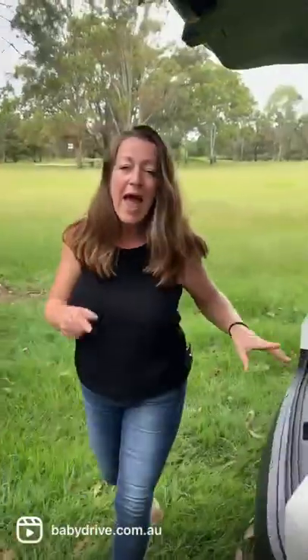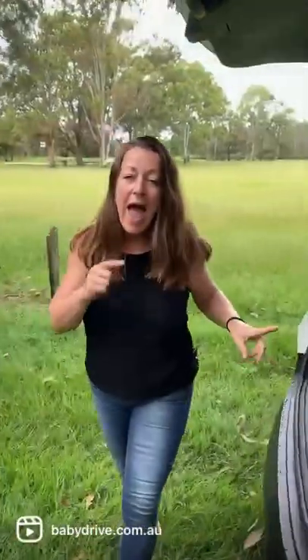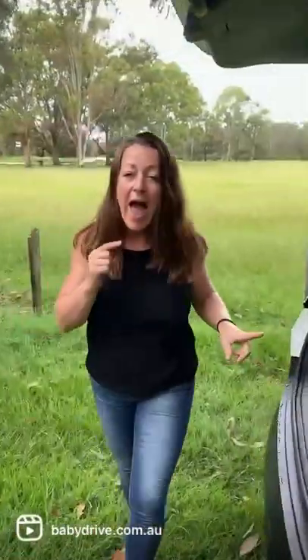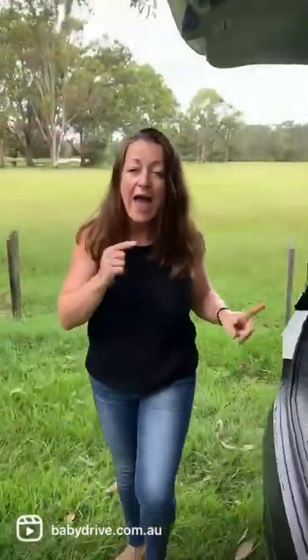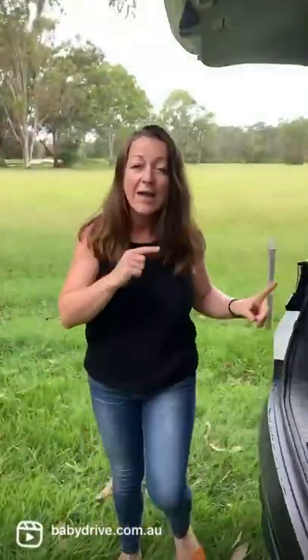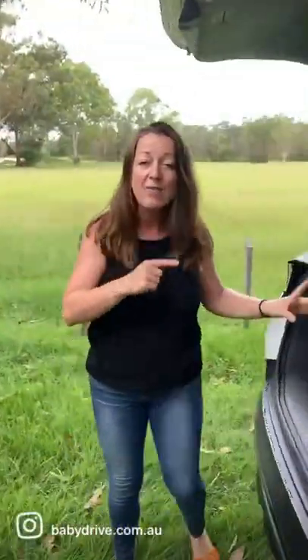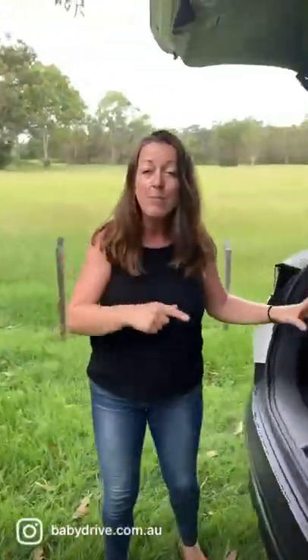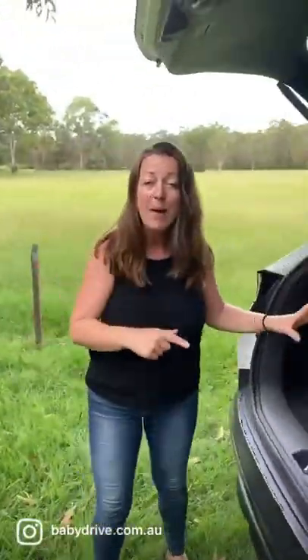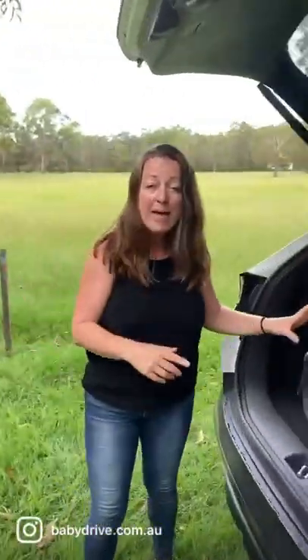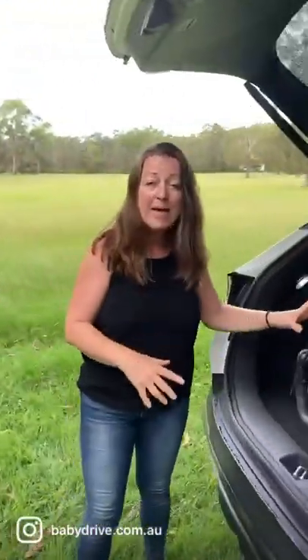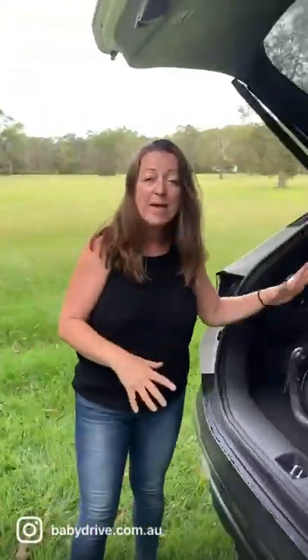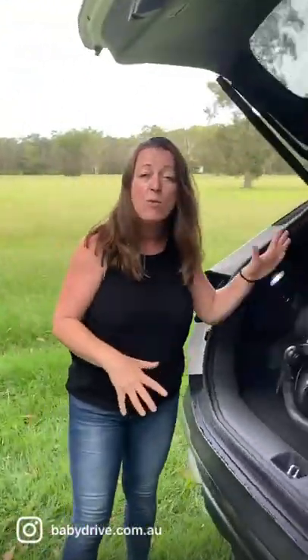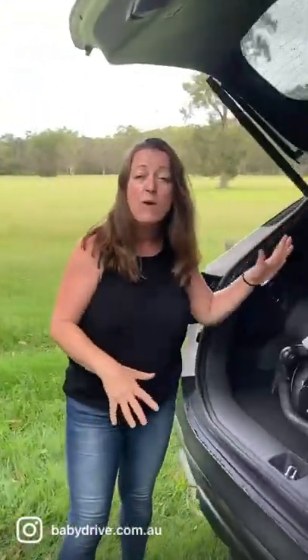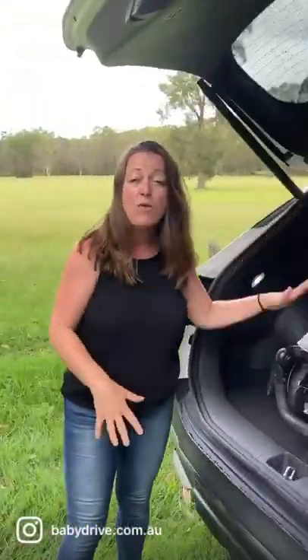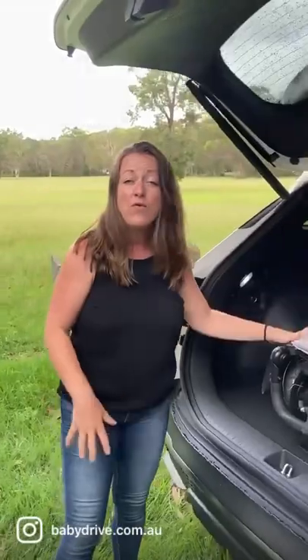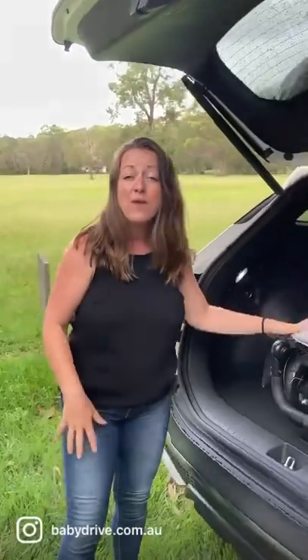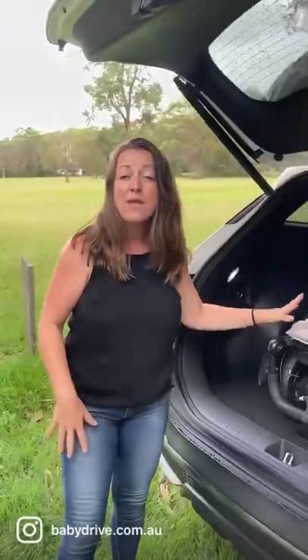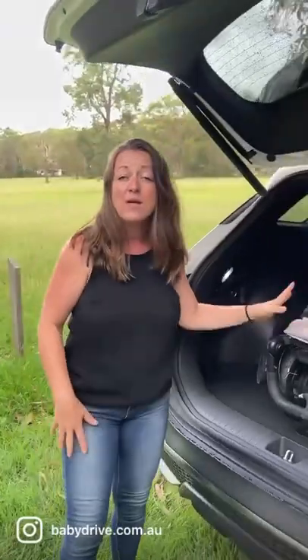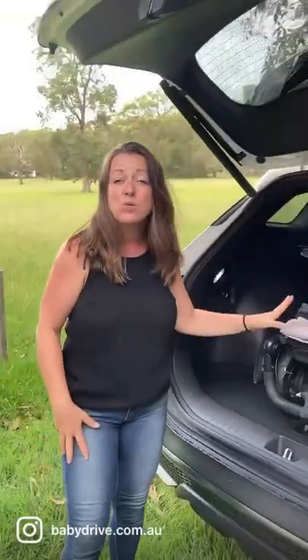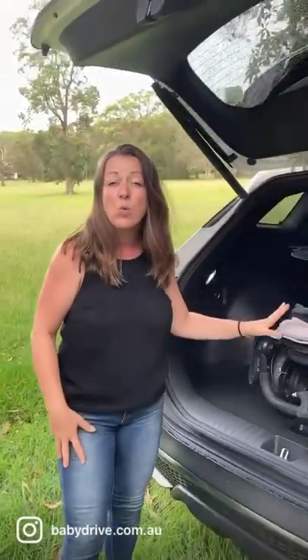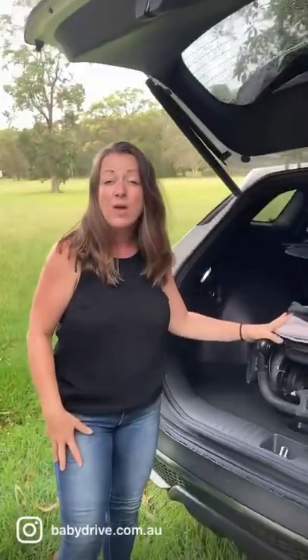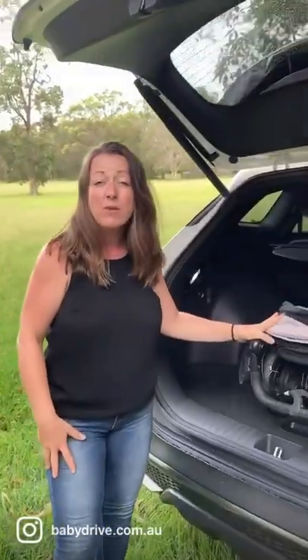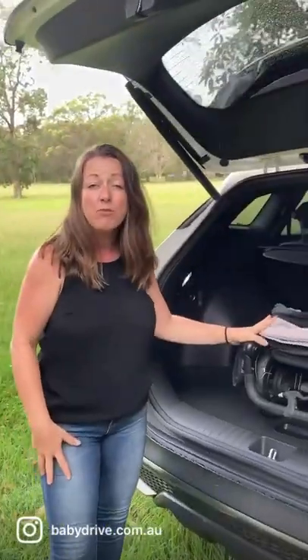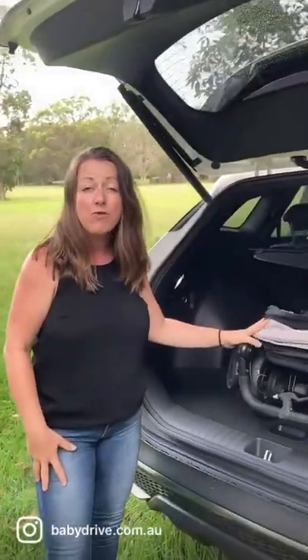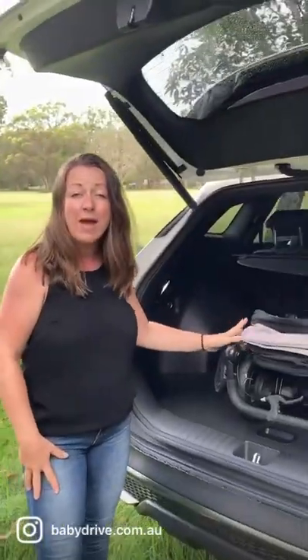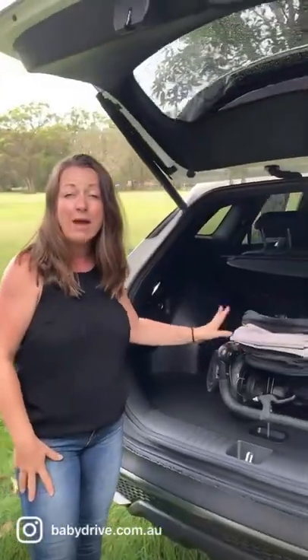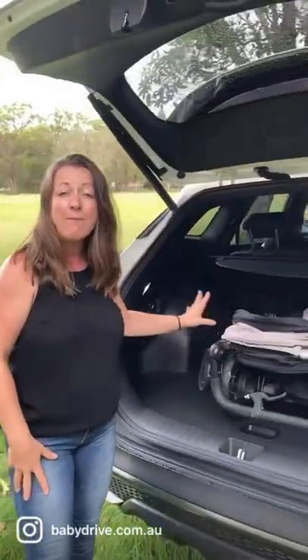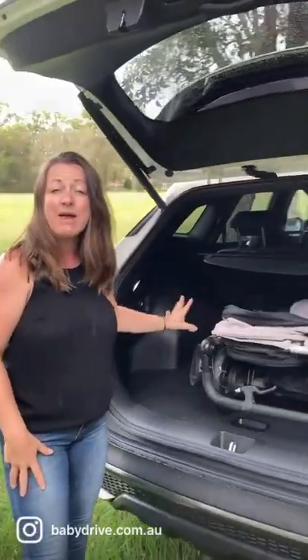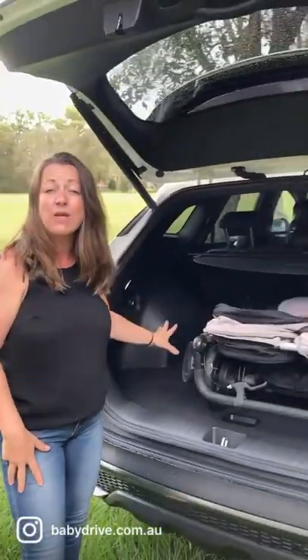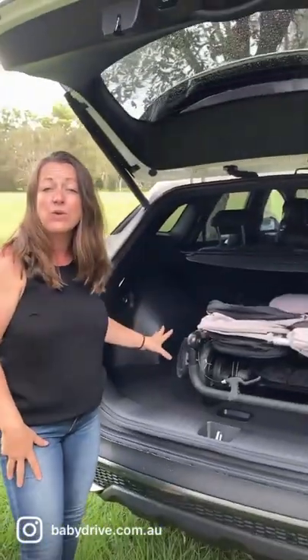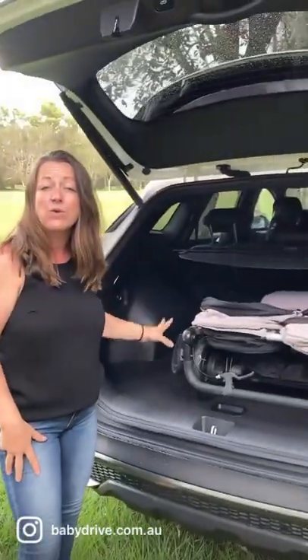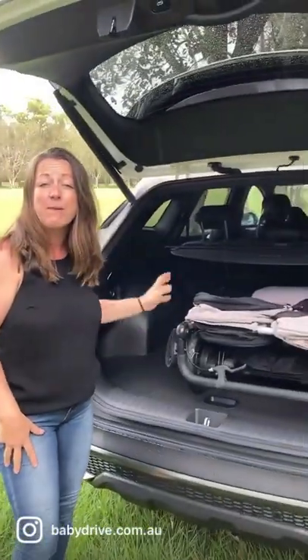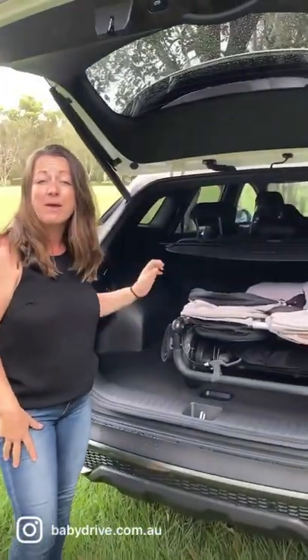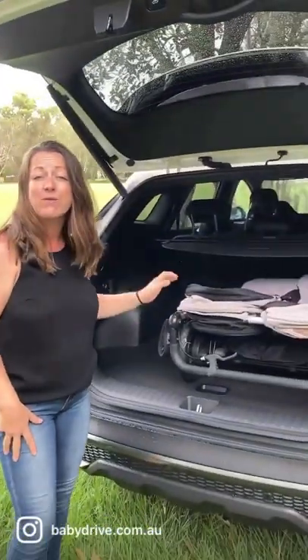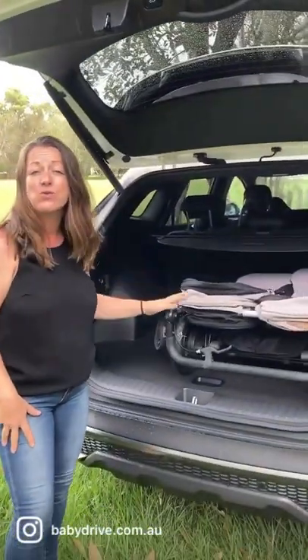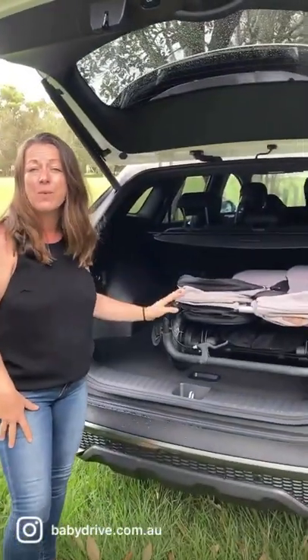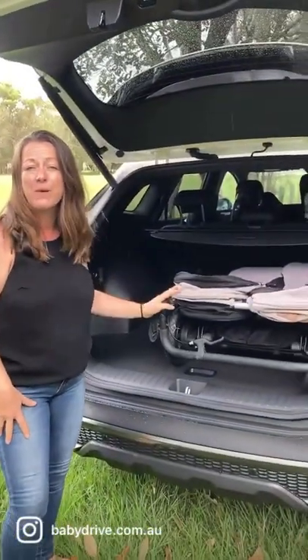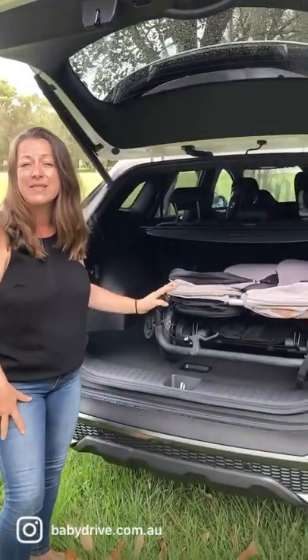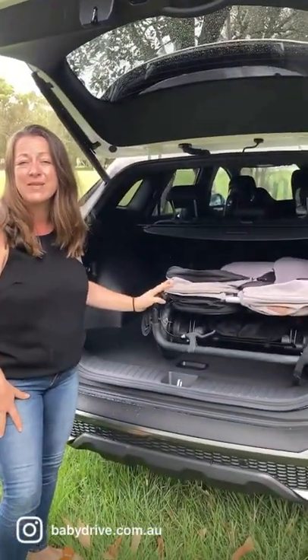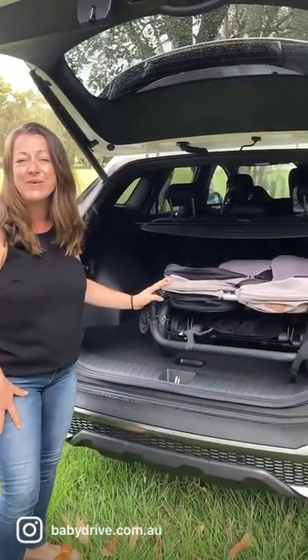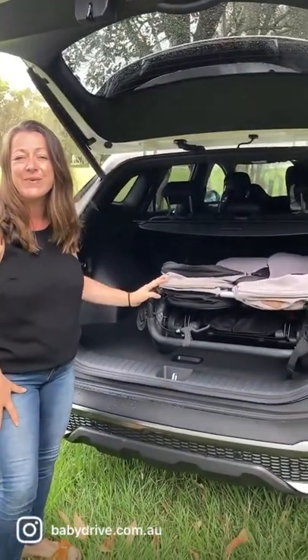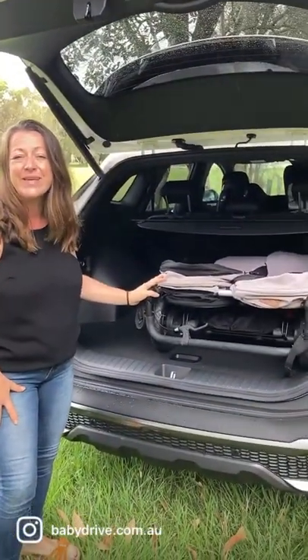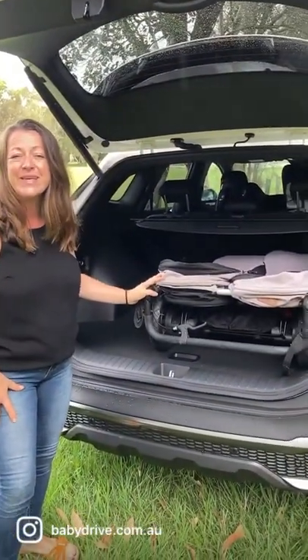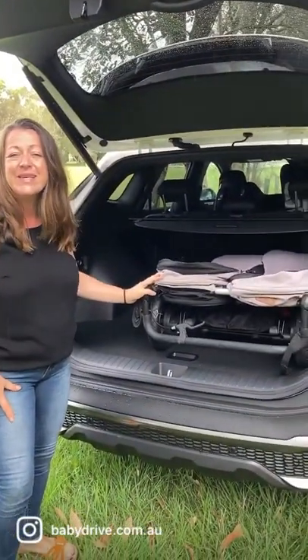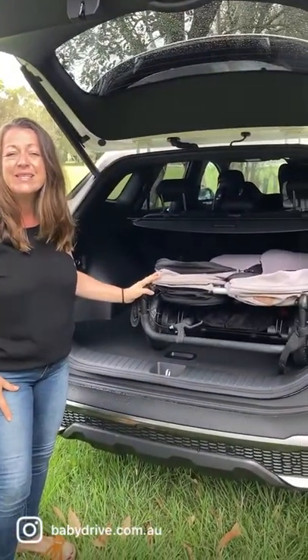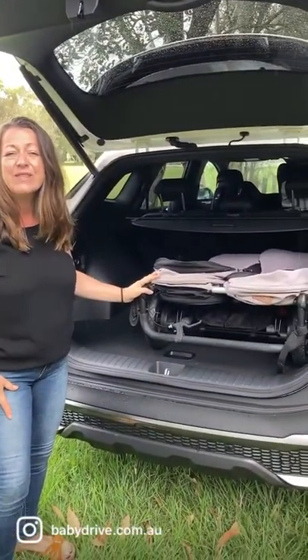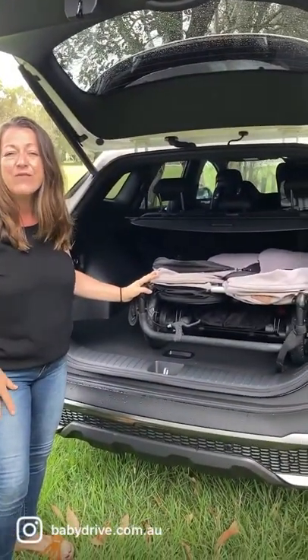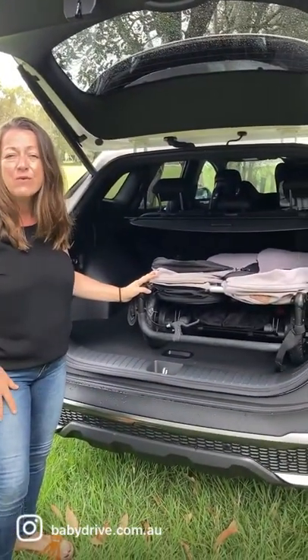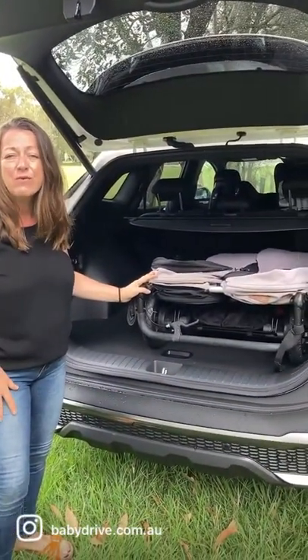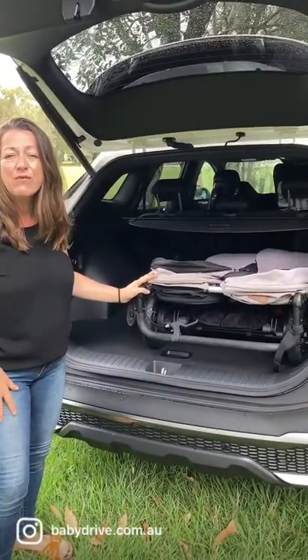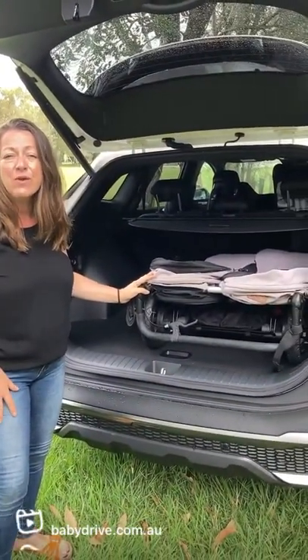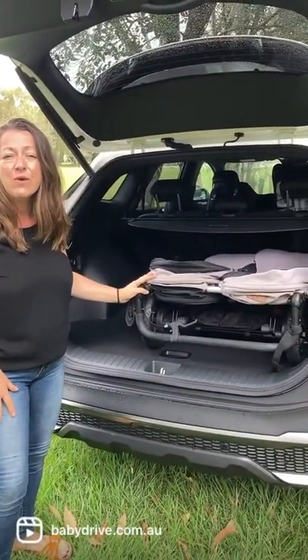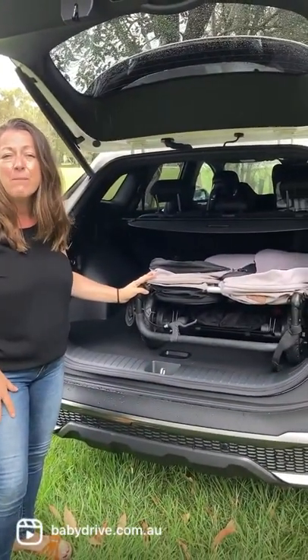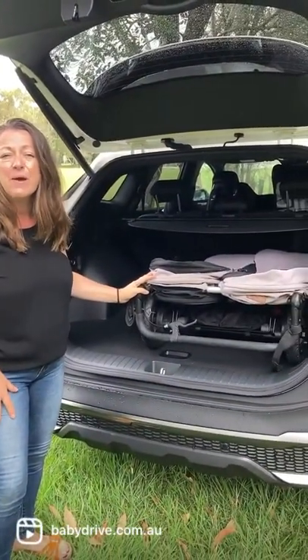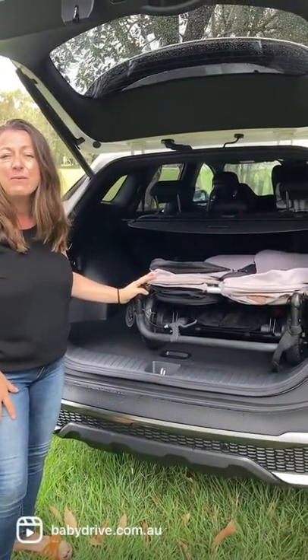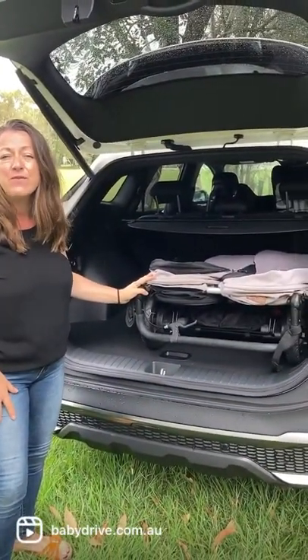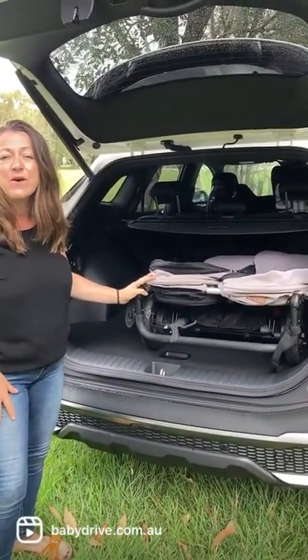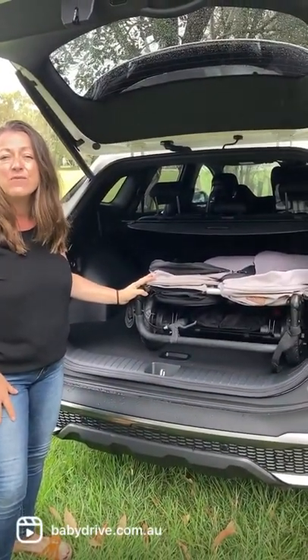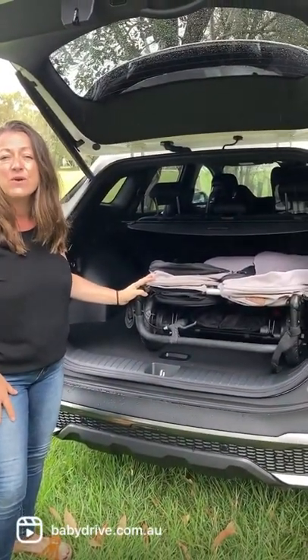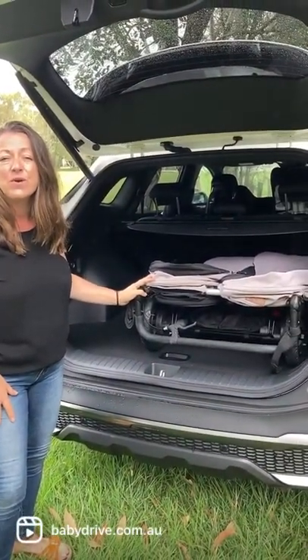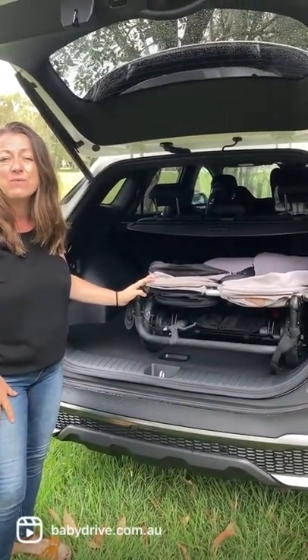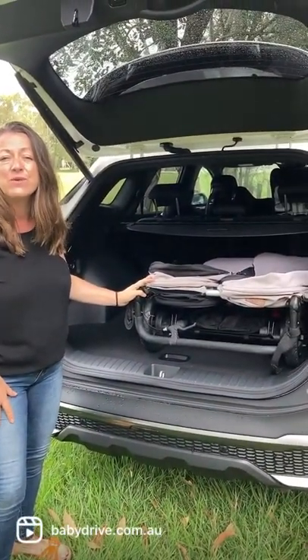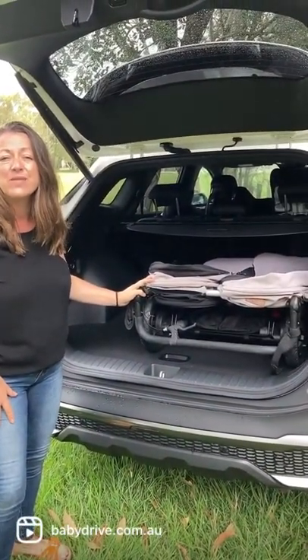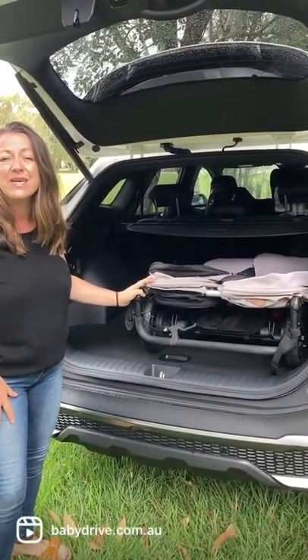And in the back here it will fit a twin pram and a good amount of shopping too. See the full review on babydrive.com.au.